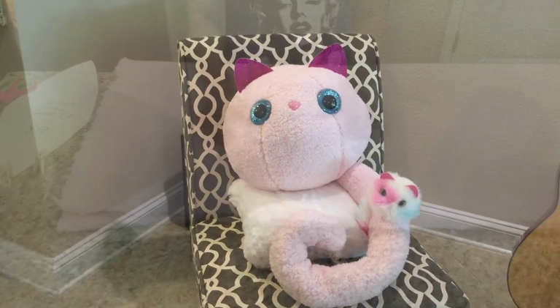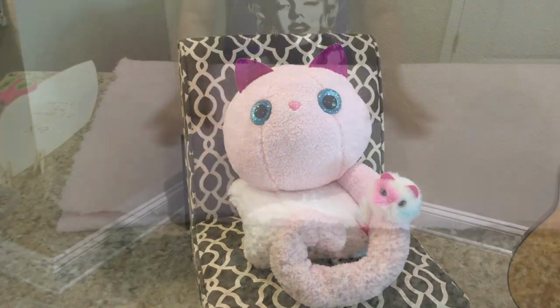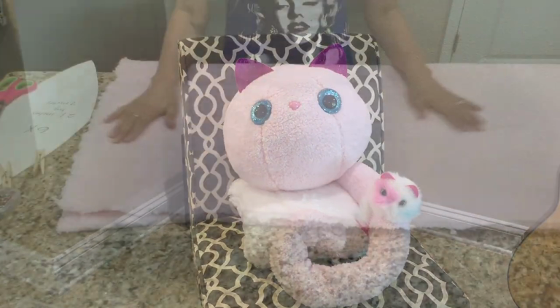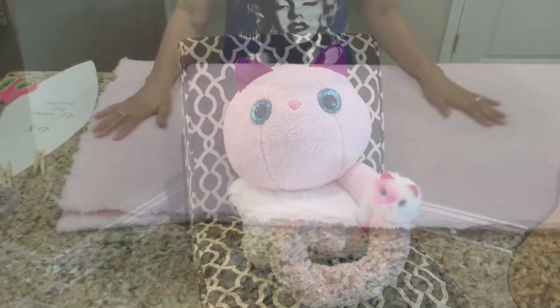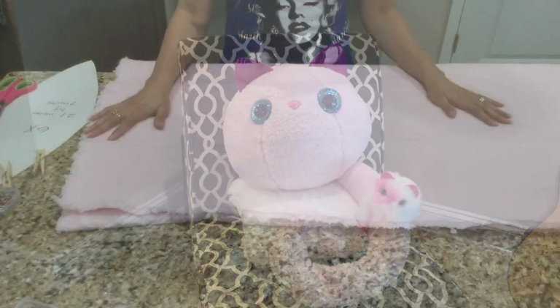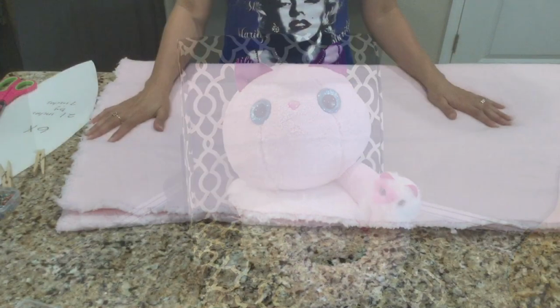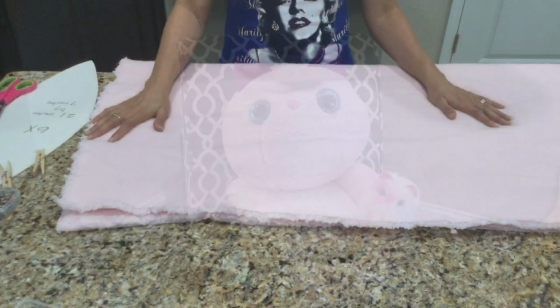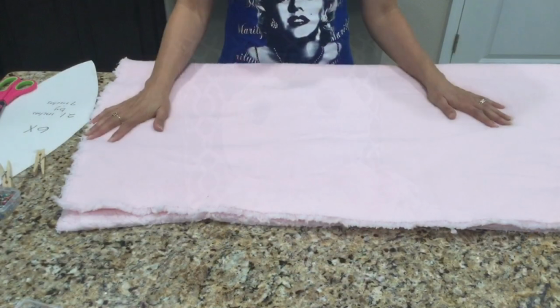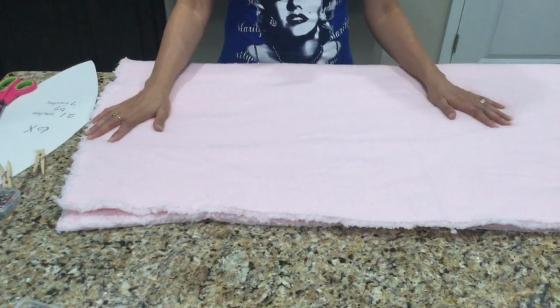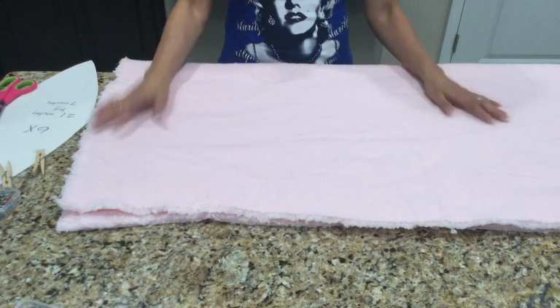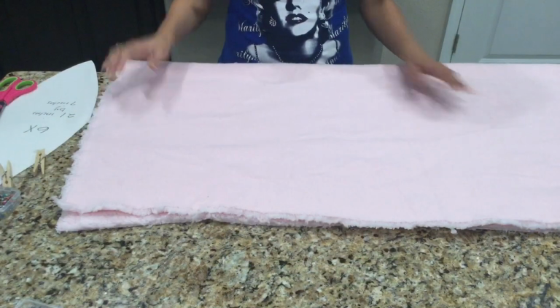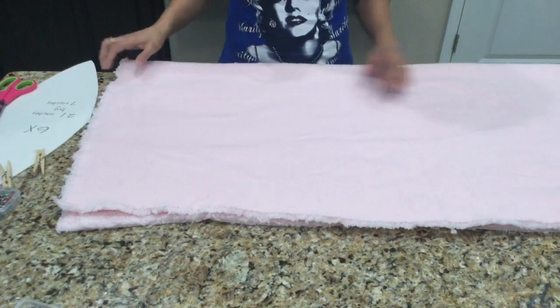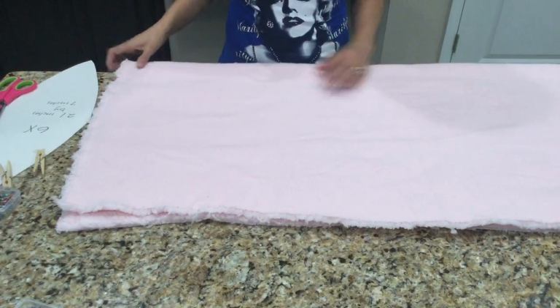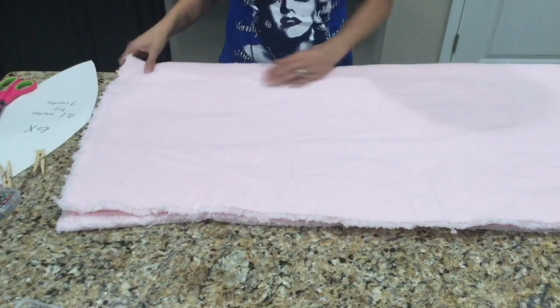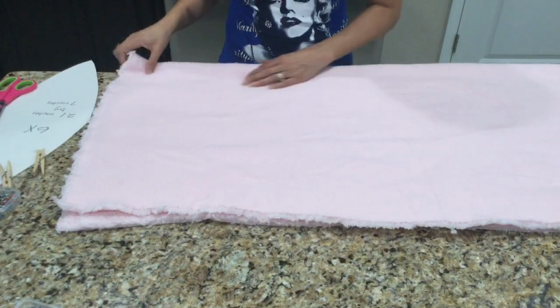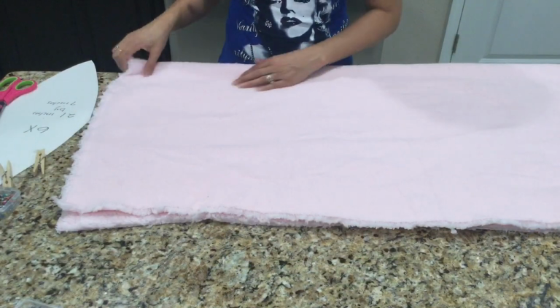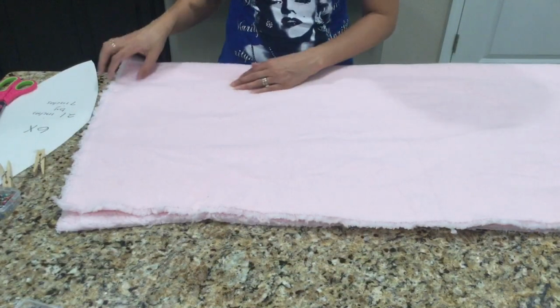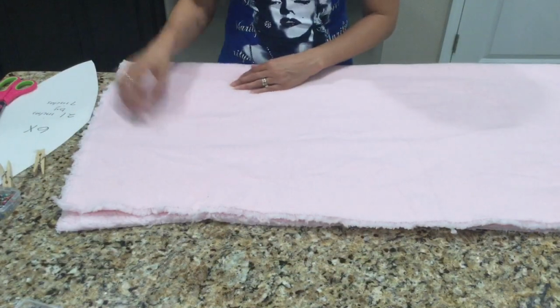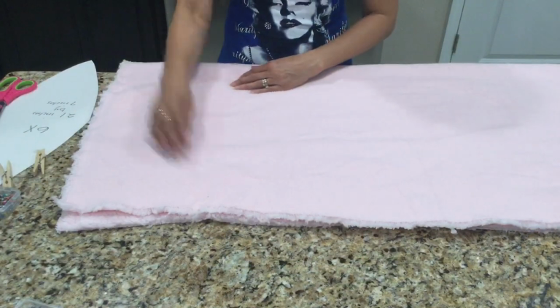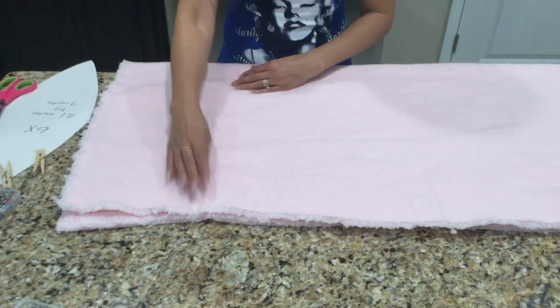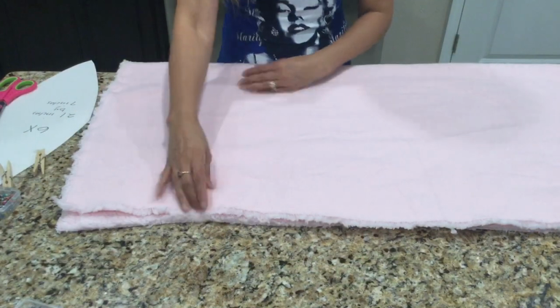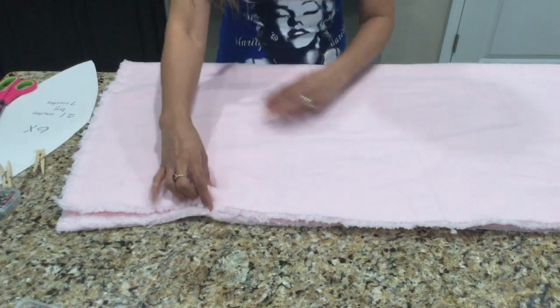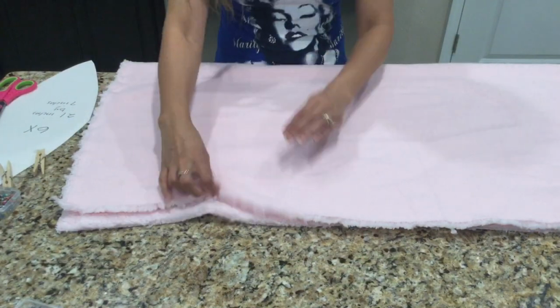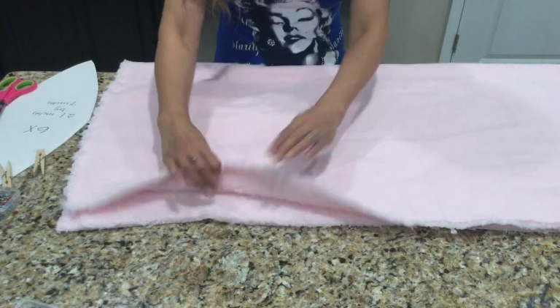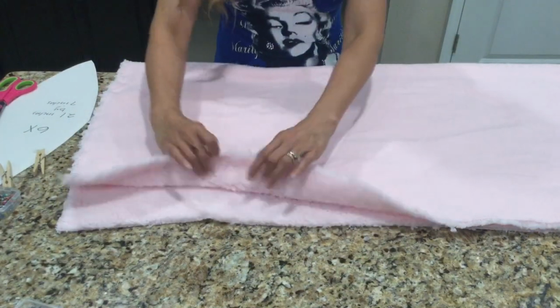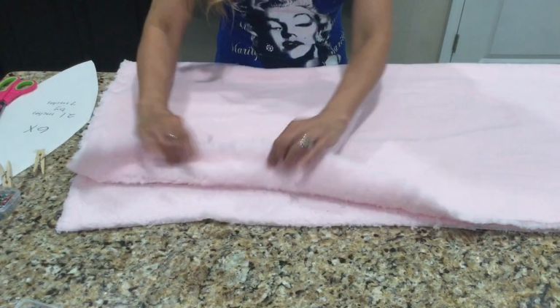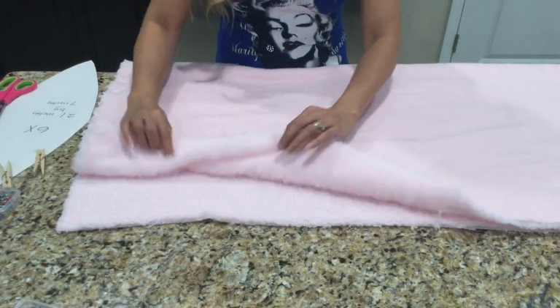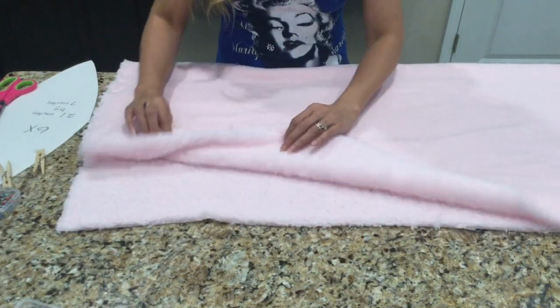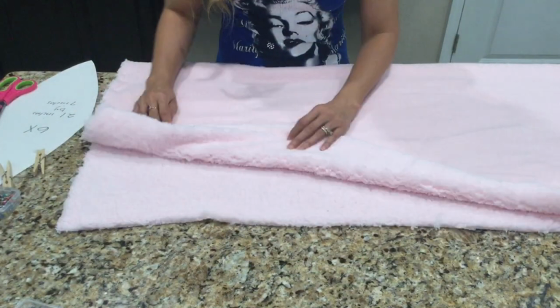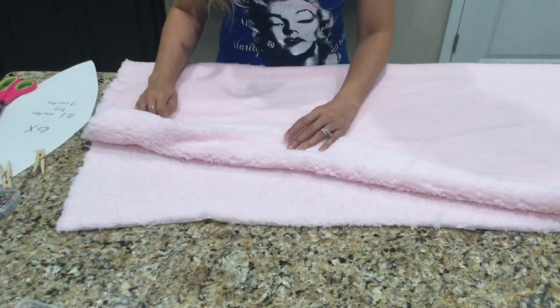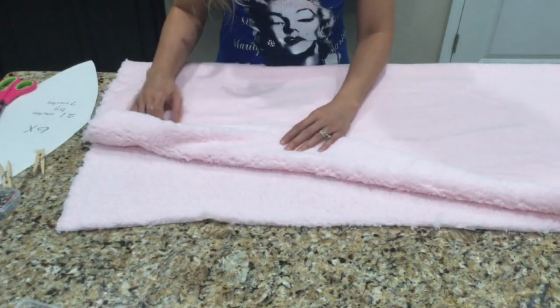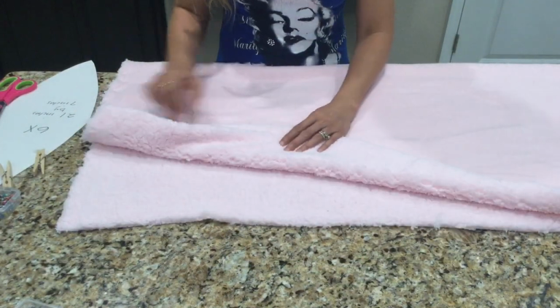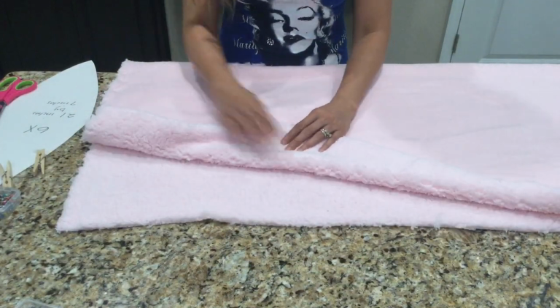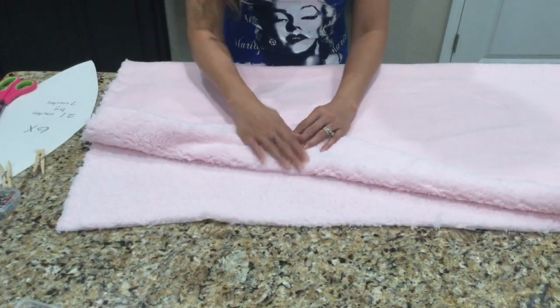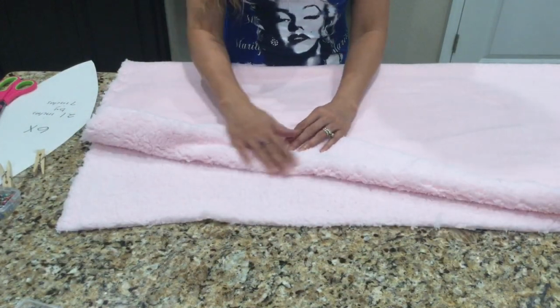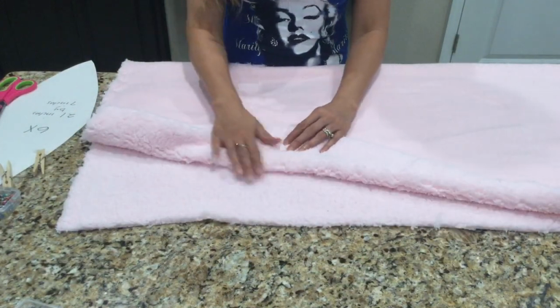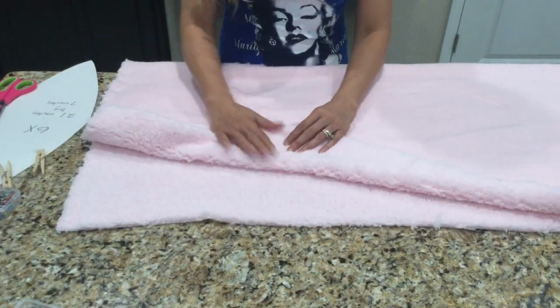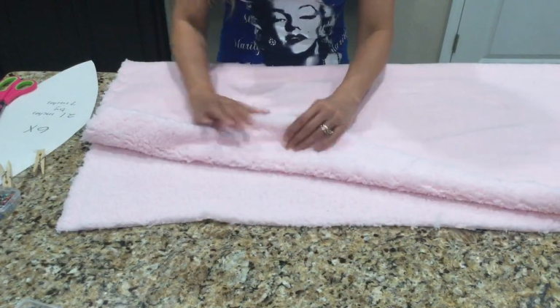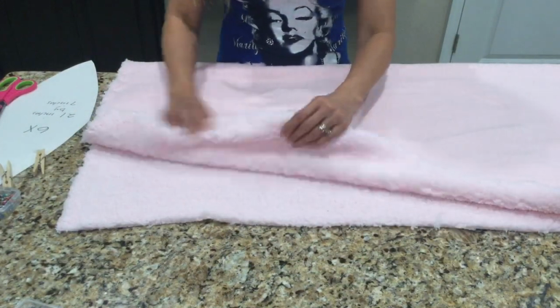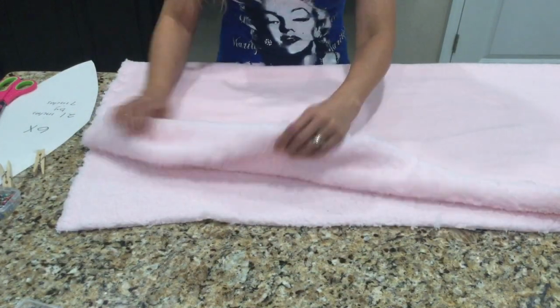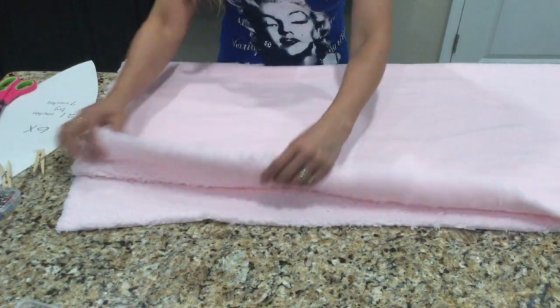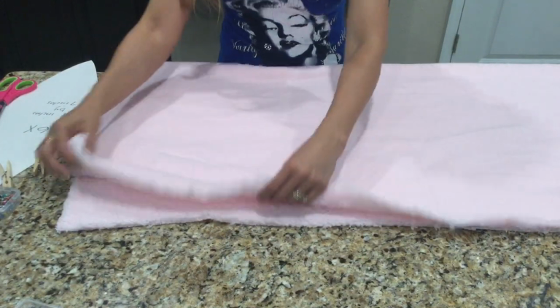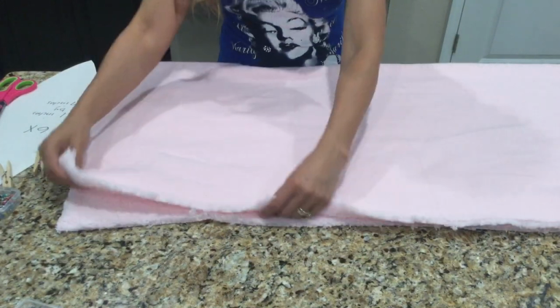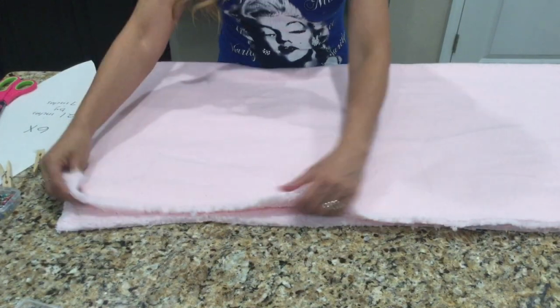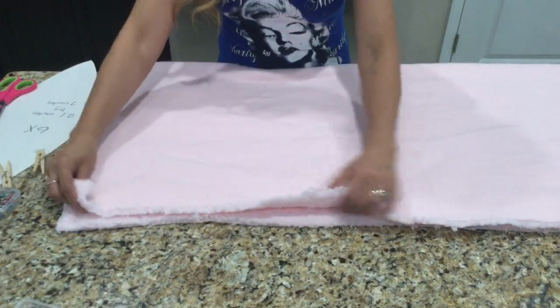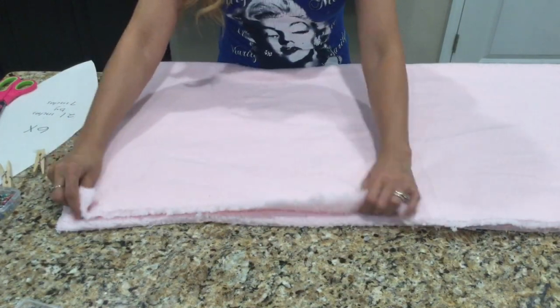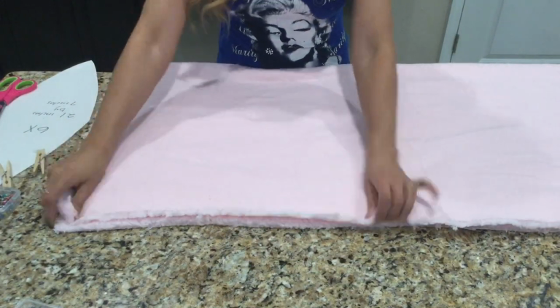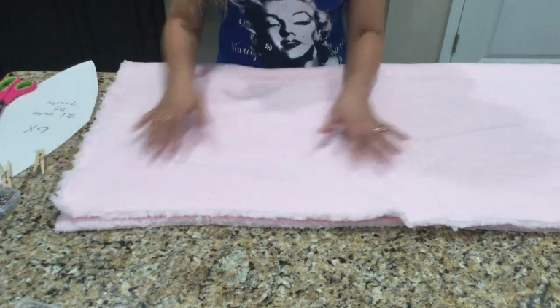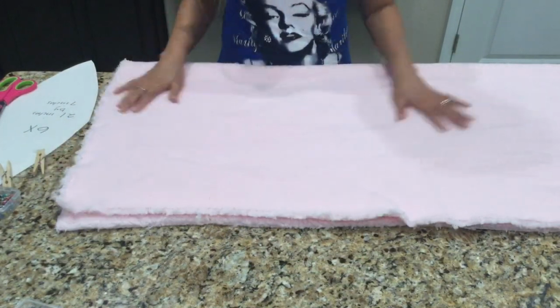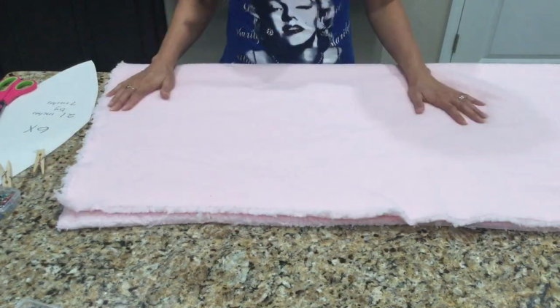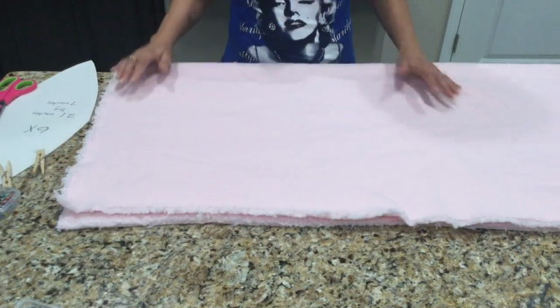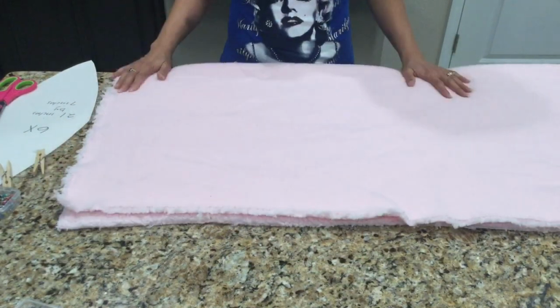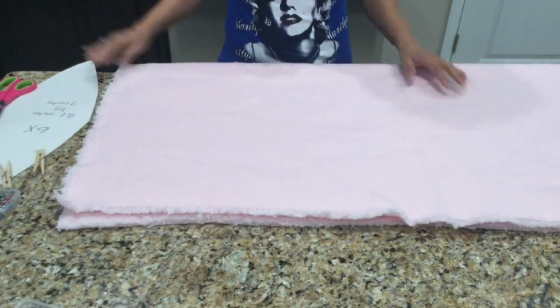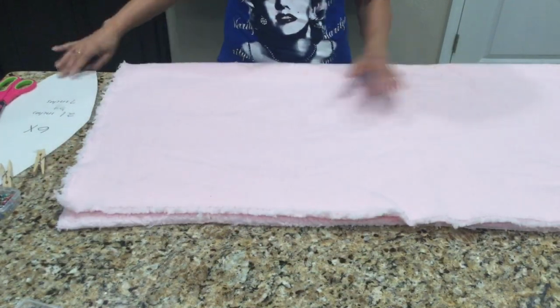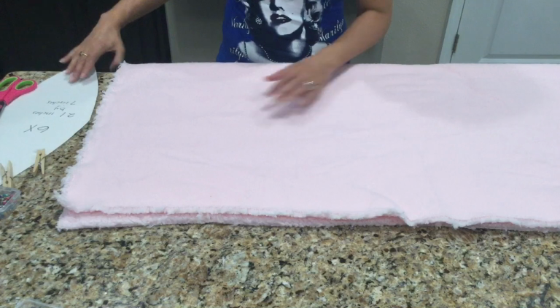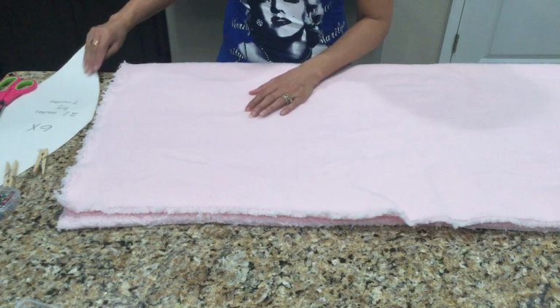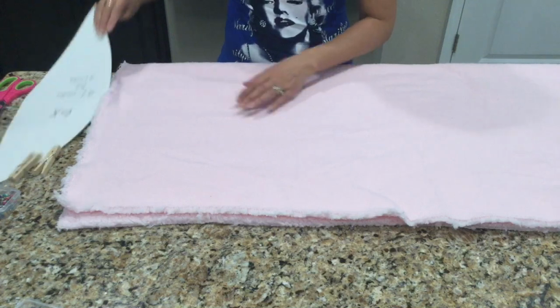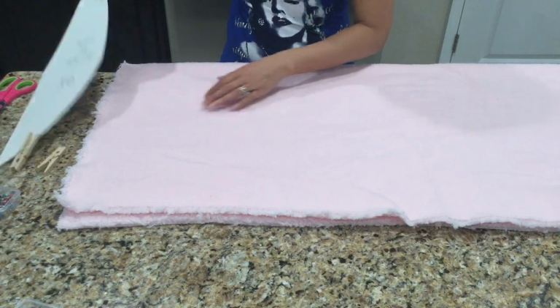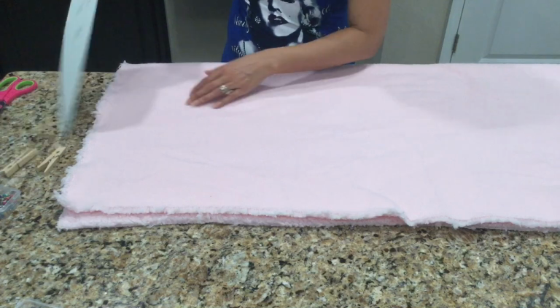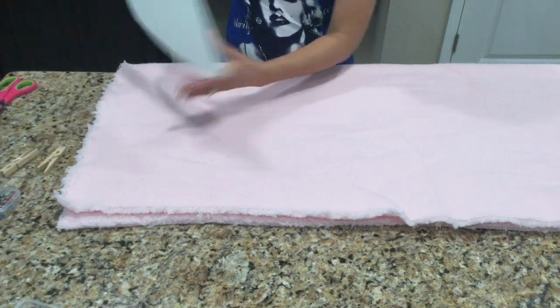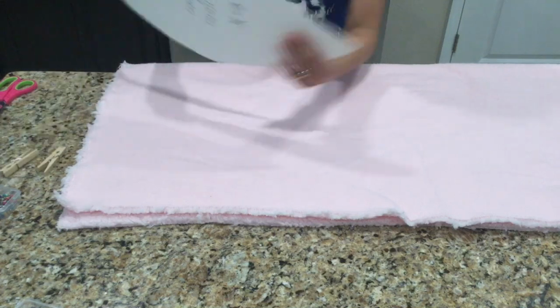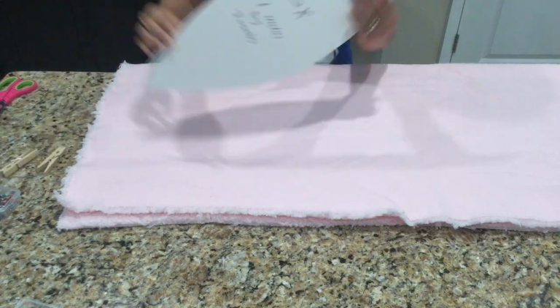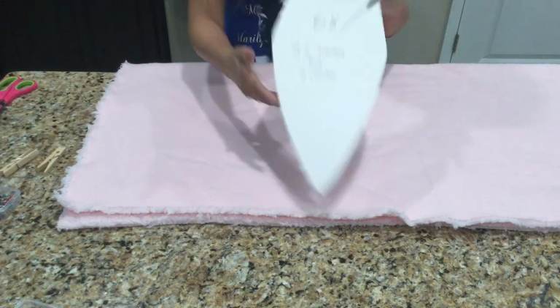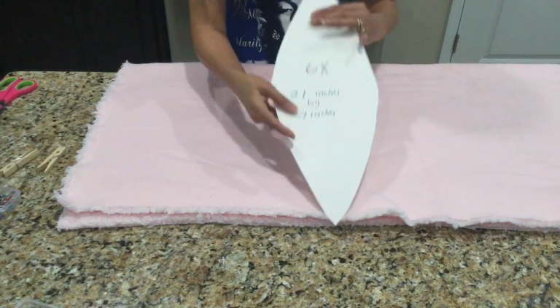To make this plush I'll be using this four-inch fur fabric that I found at Joann Fabrics. I love it — it's soft and it's pink and it's perfect.